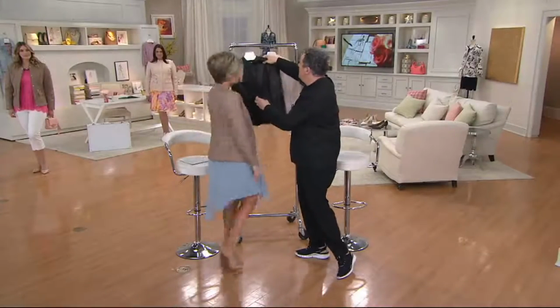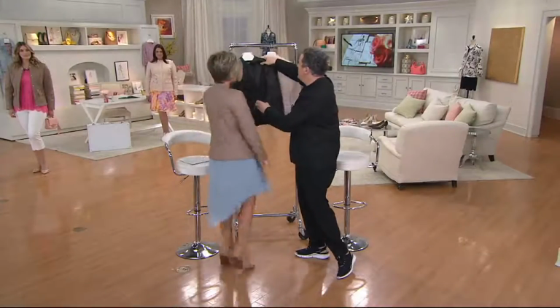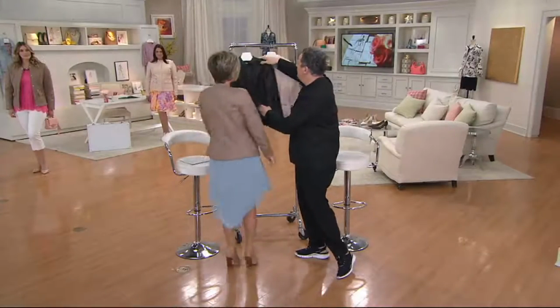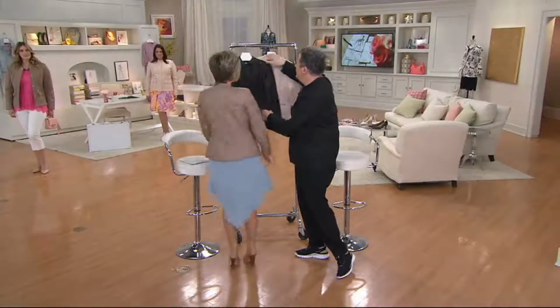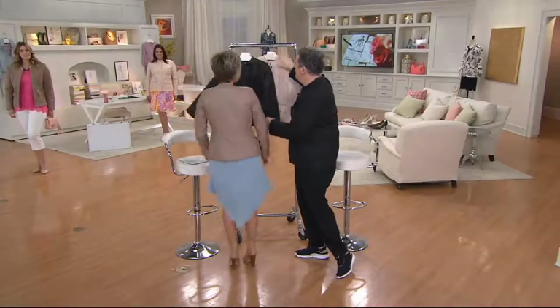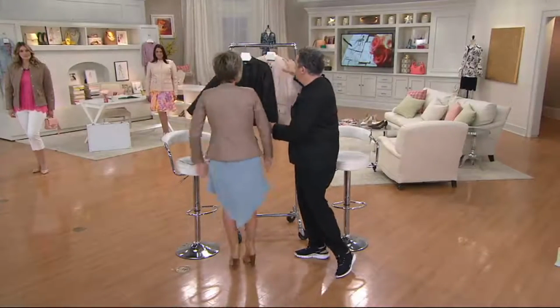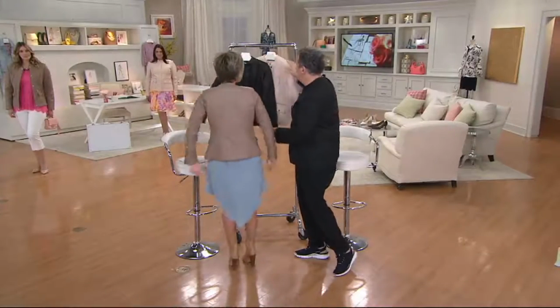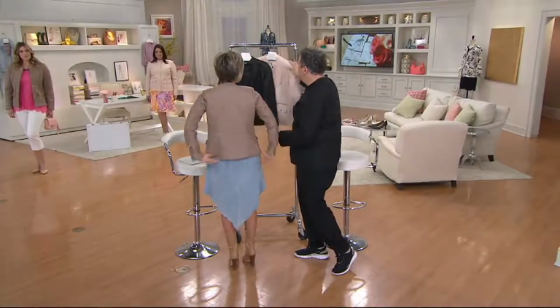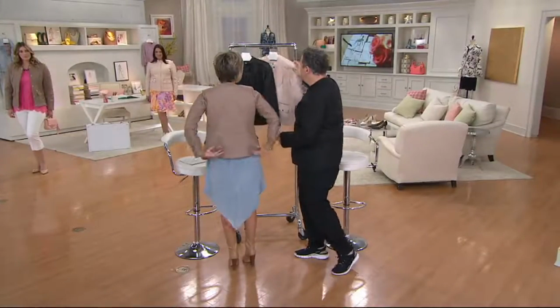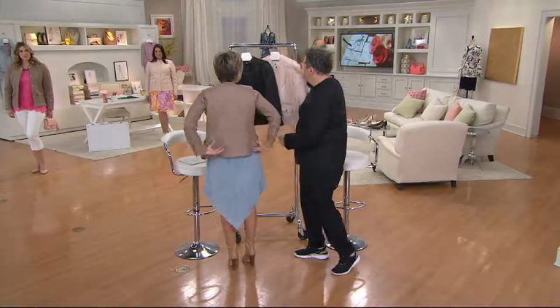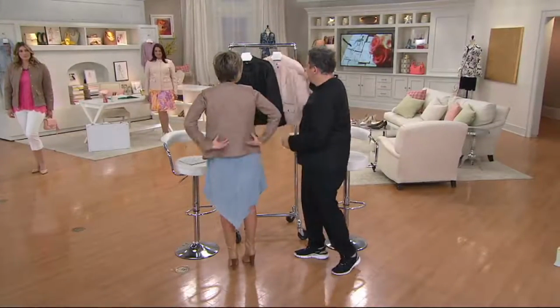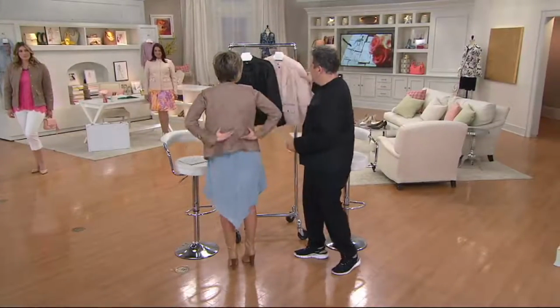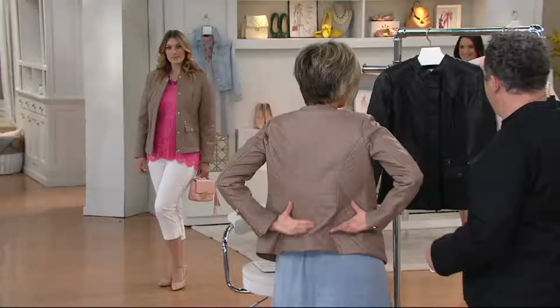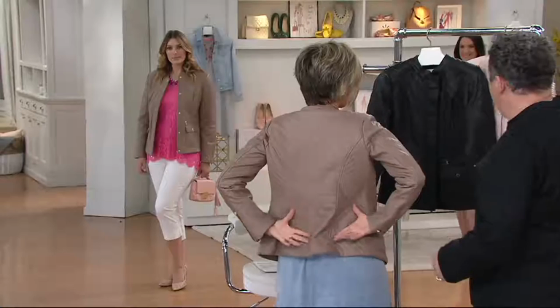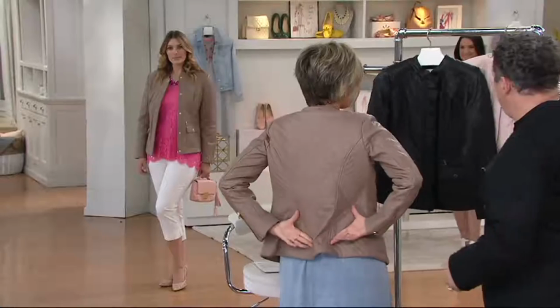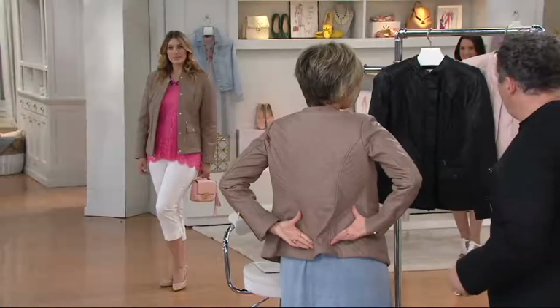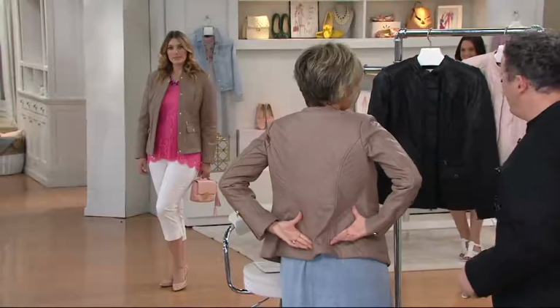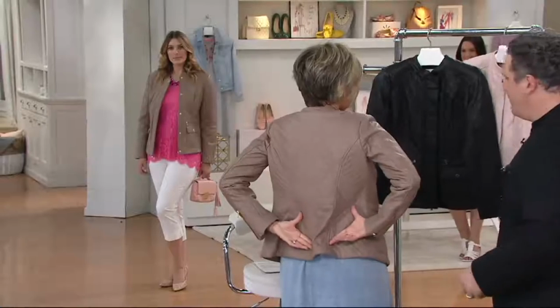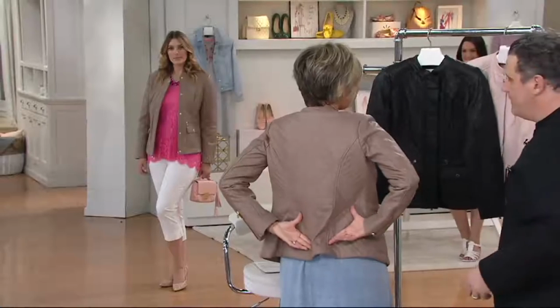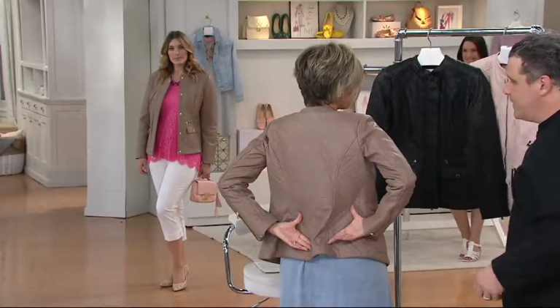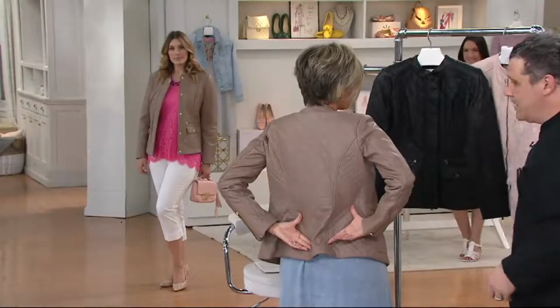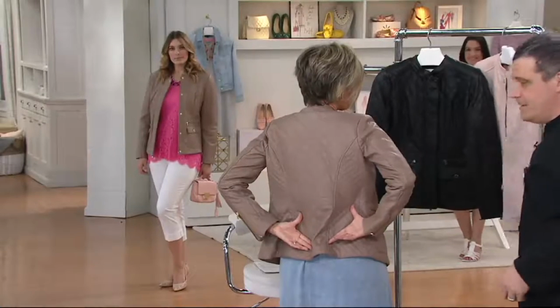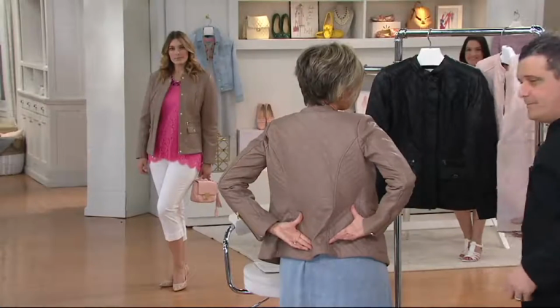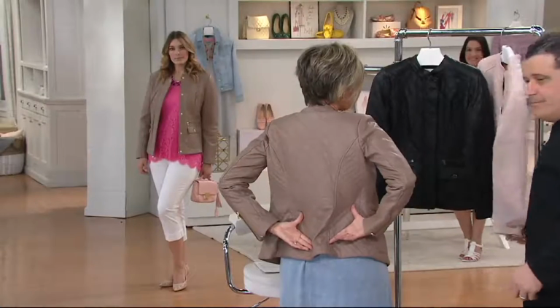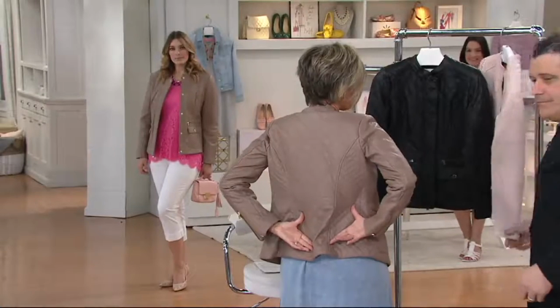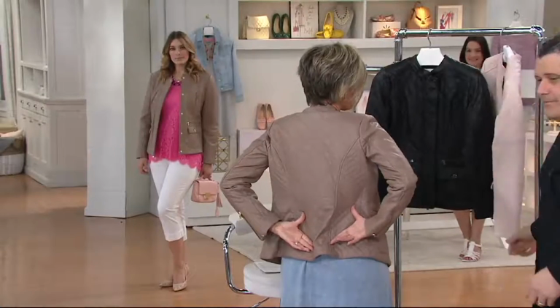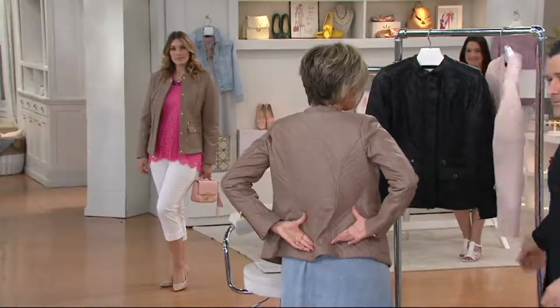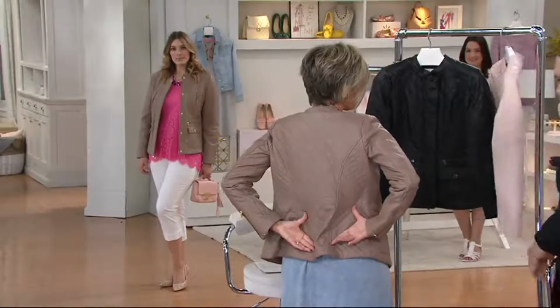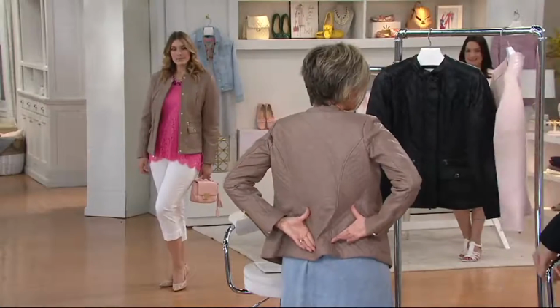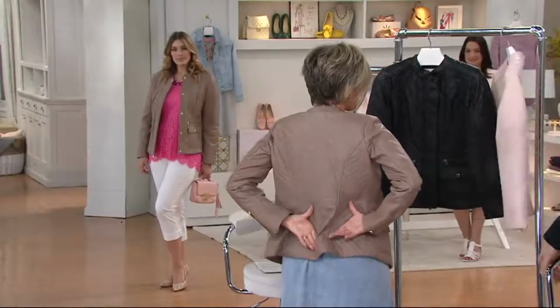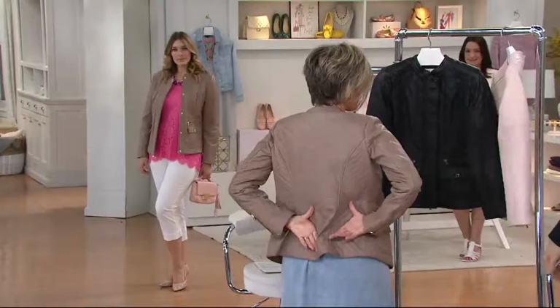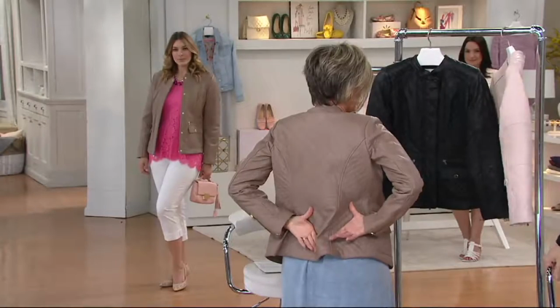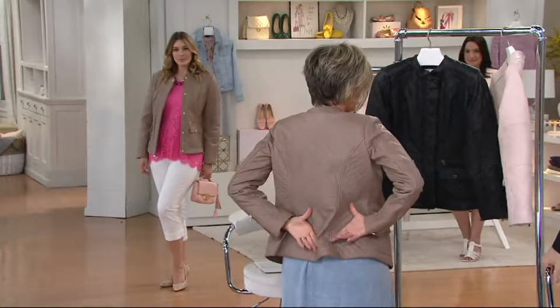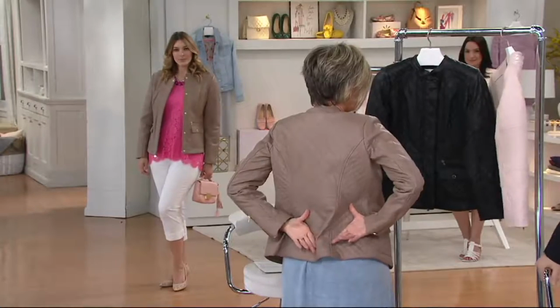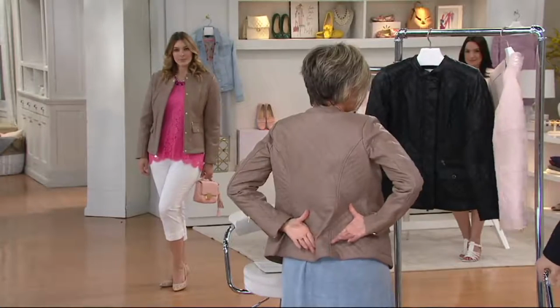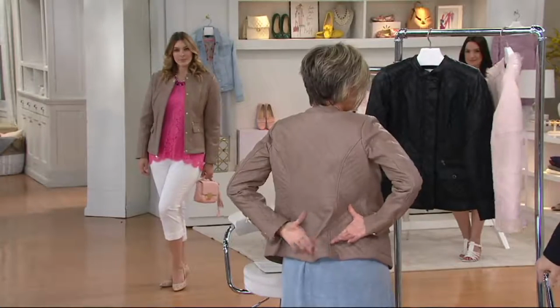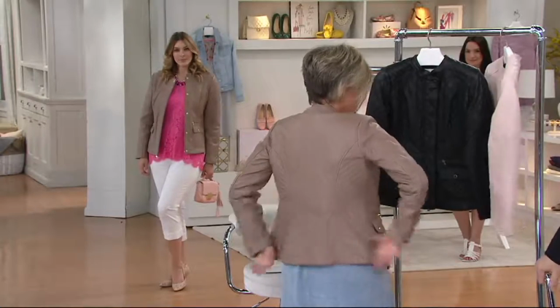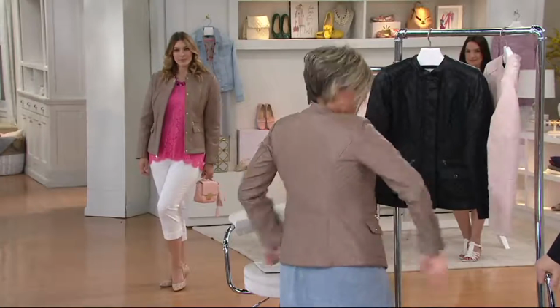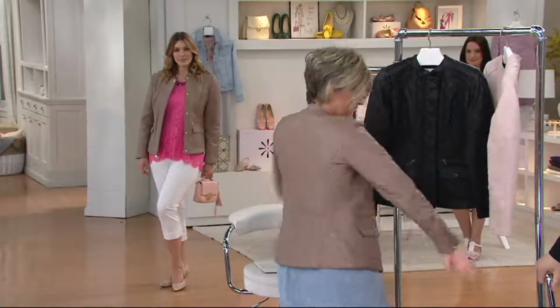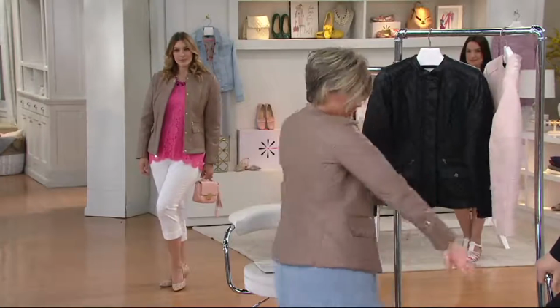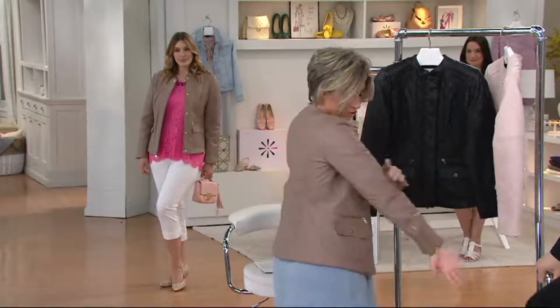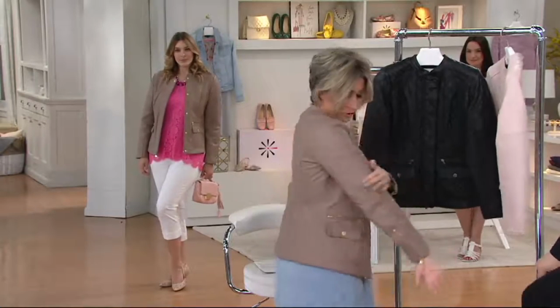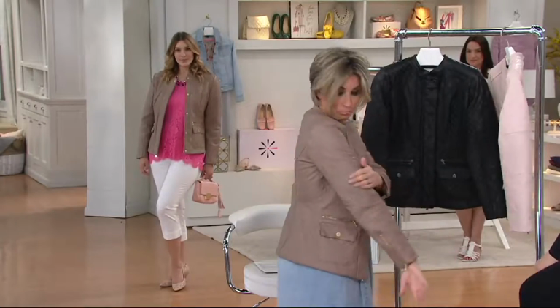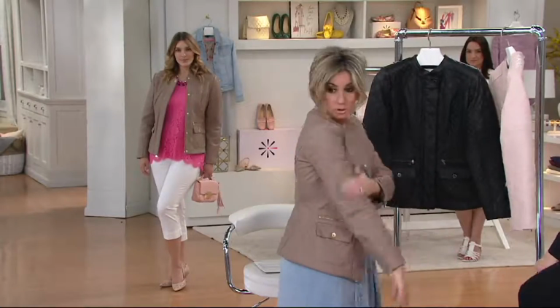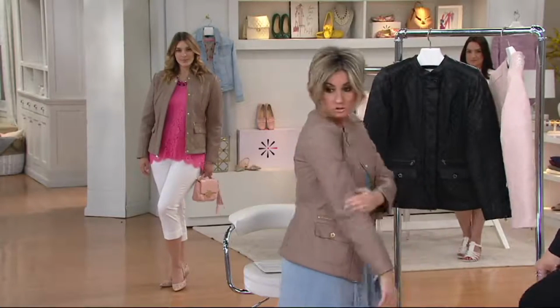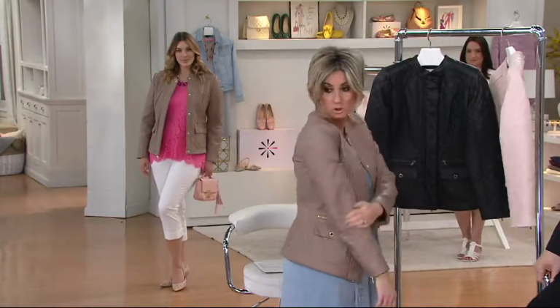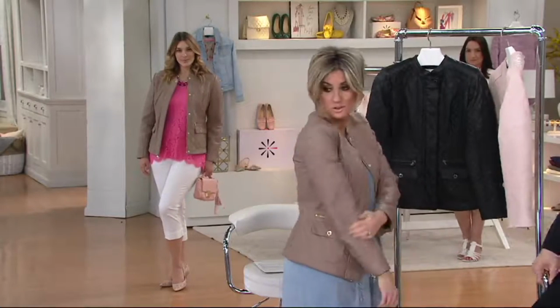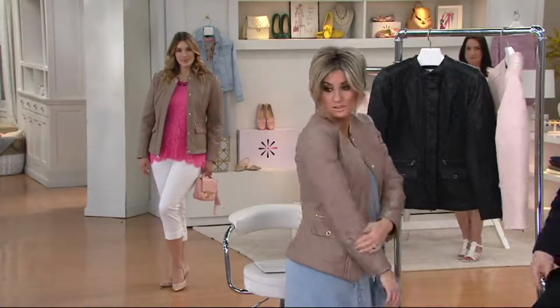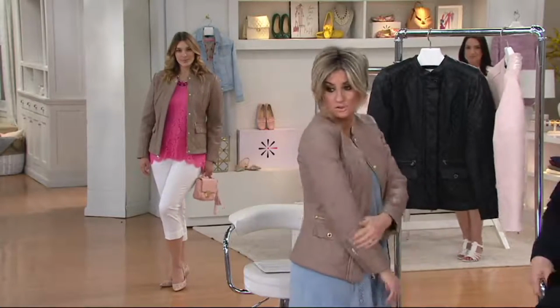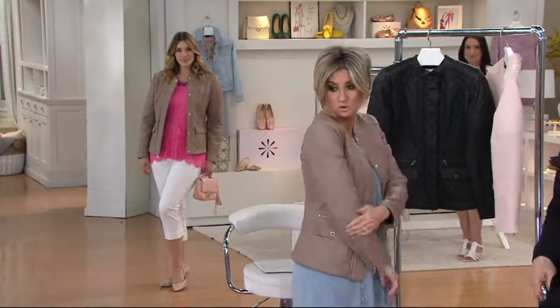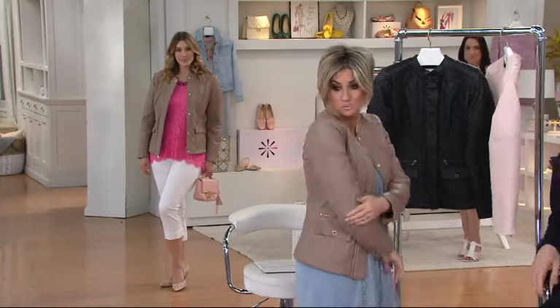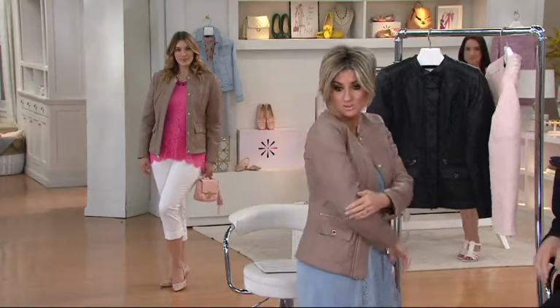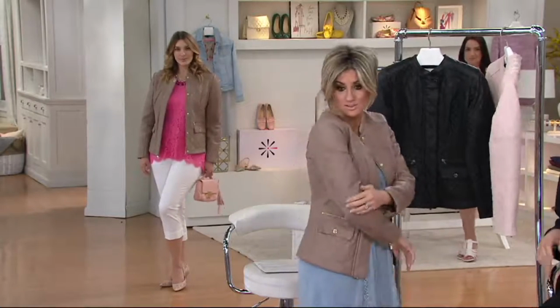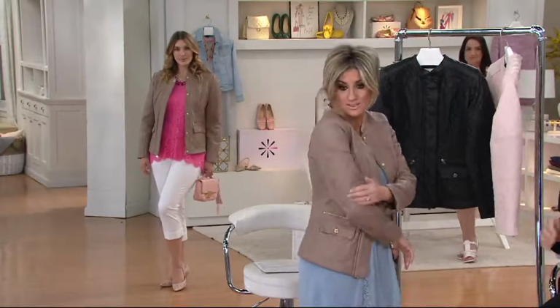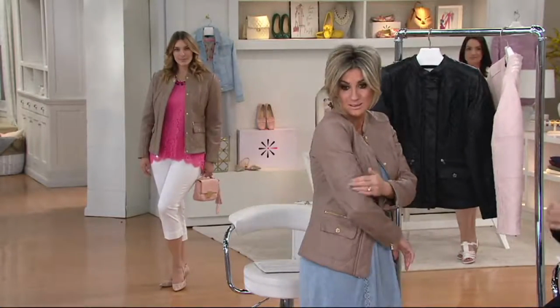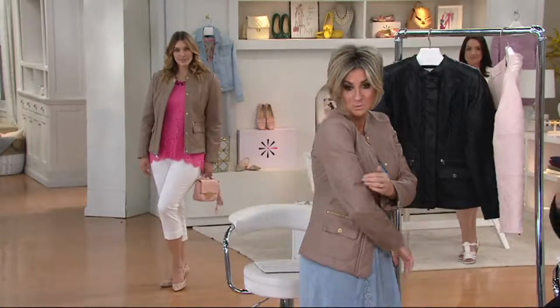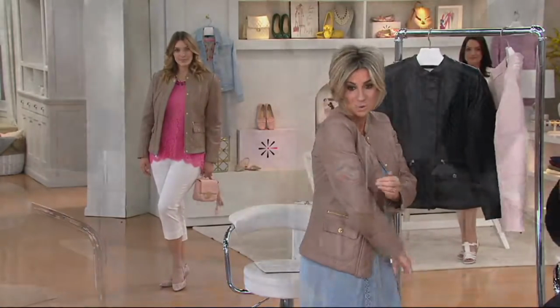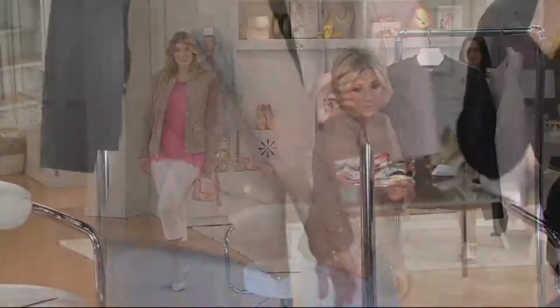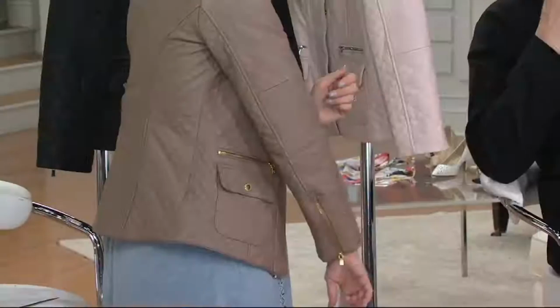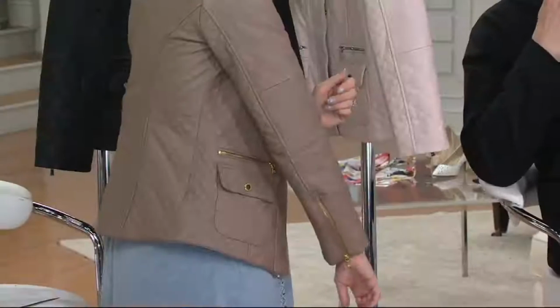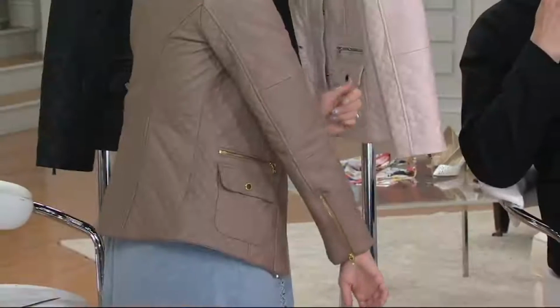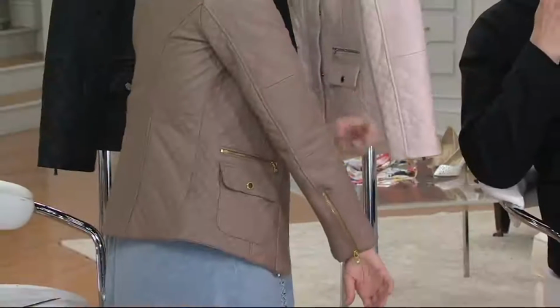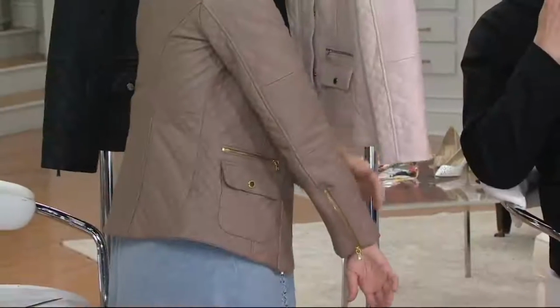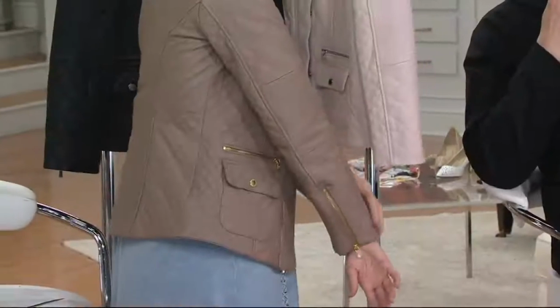And the quilting stitch — you did oversized quilting stitches and then tiny ones. And then trapunto here, so it almost looks like a motorcycle jacket.